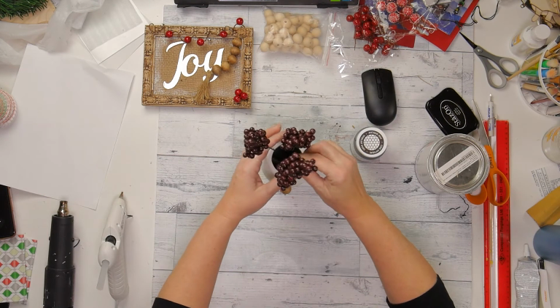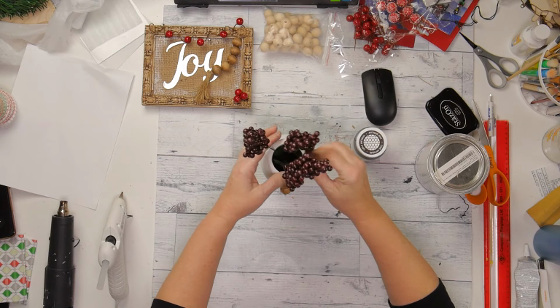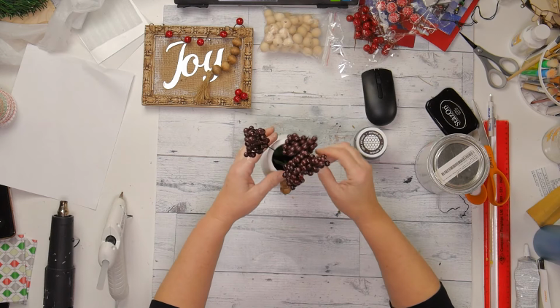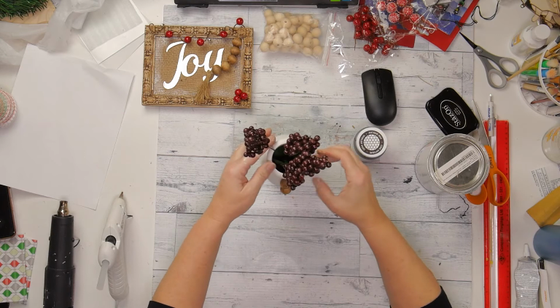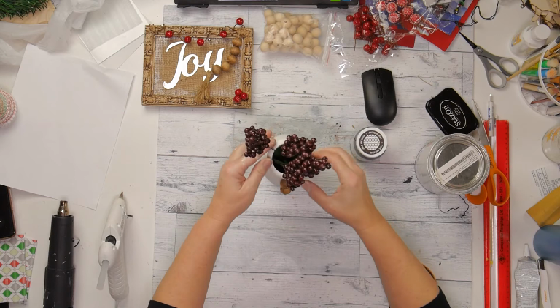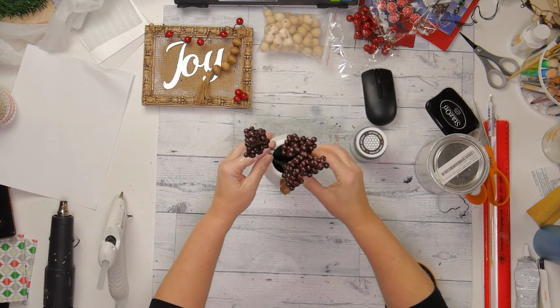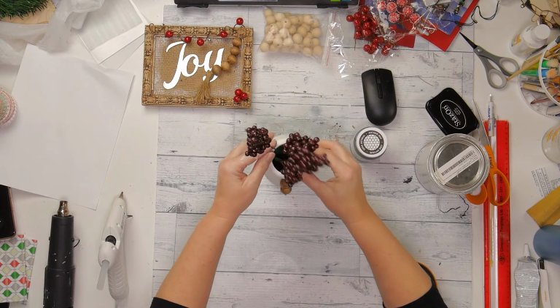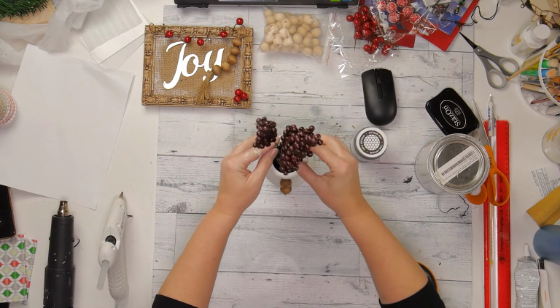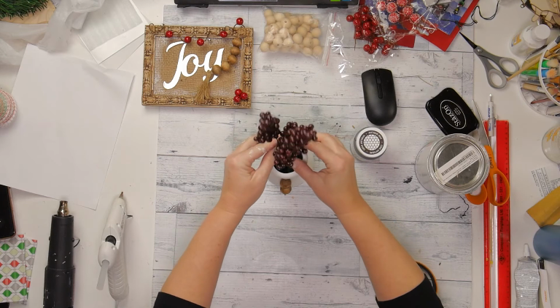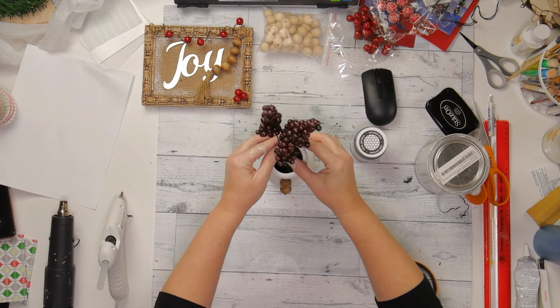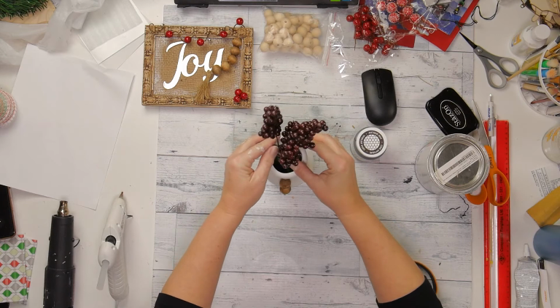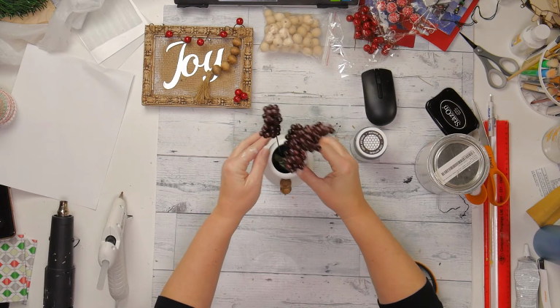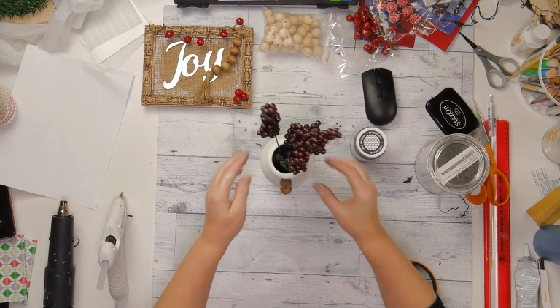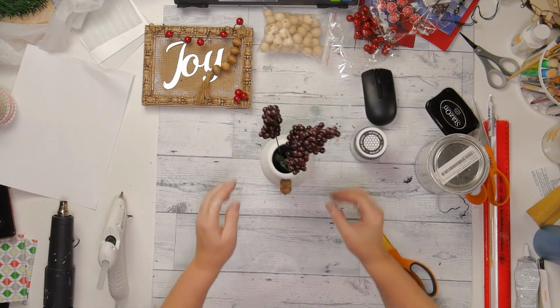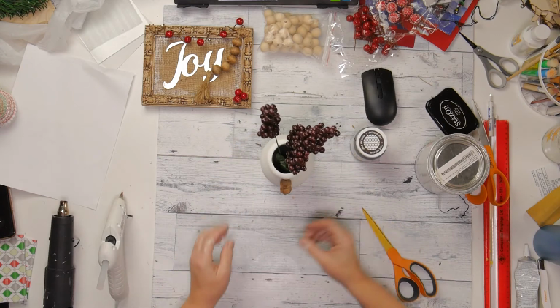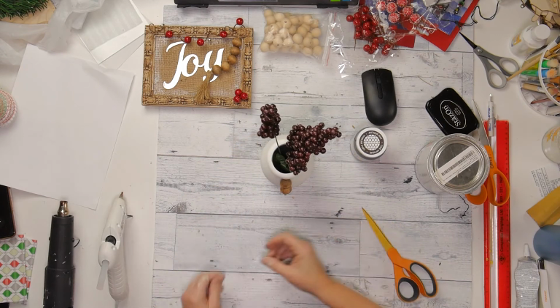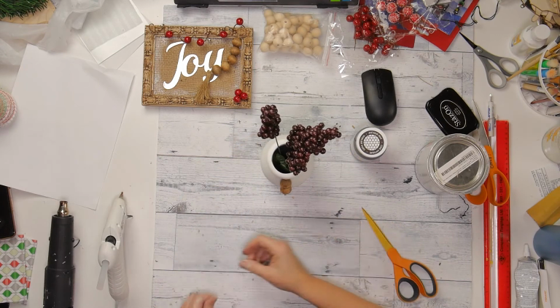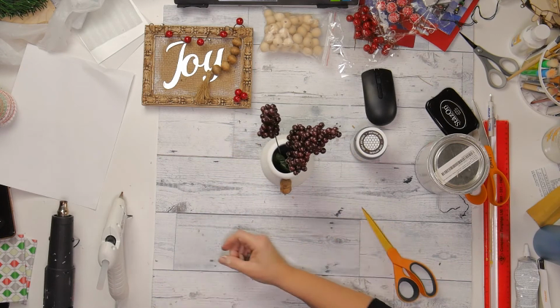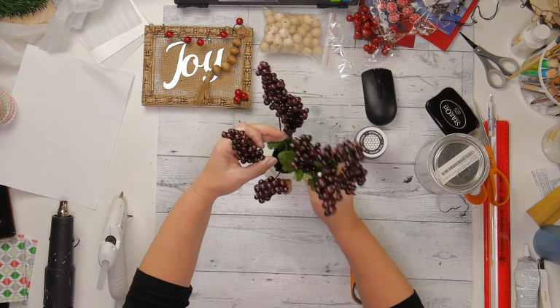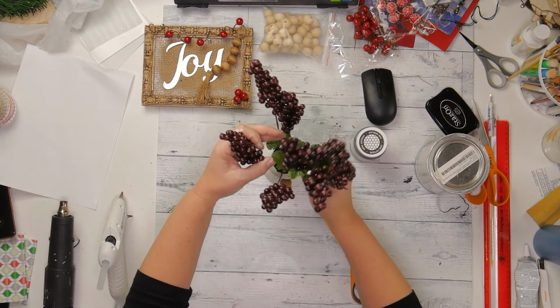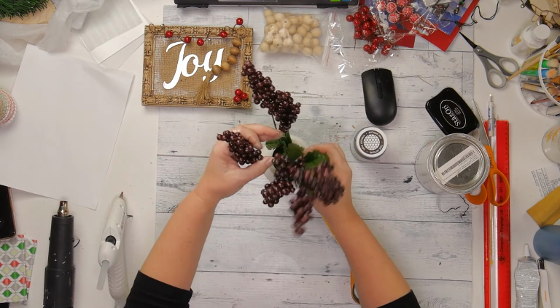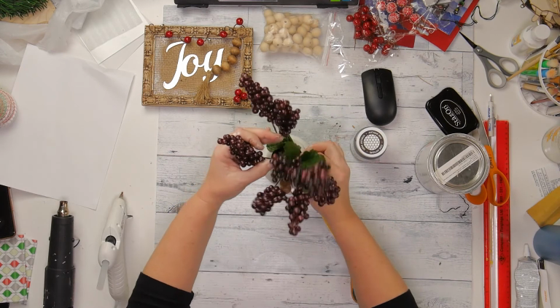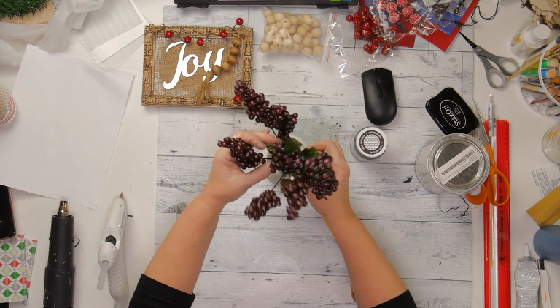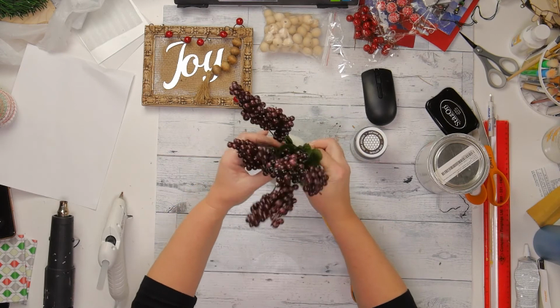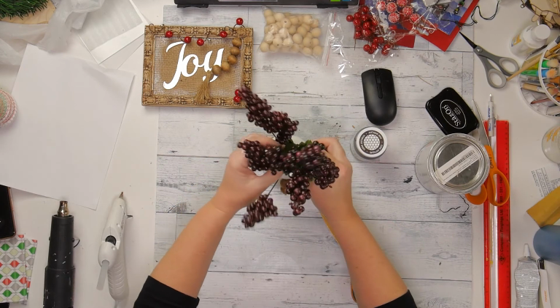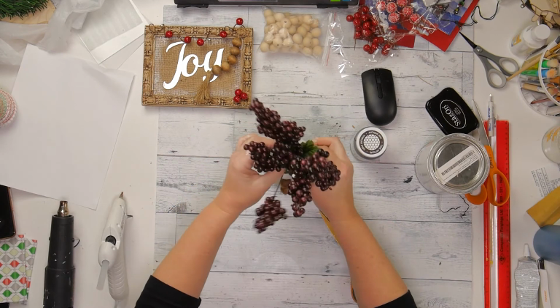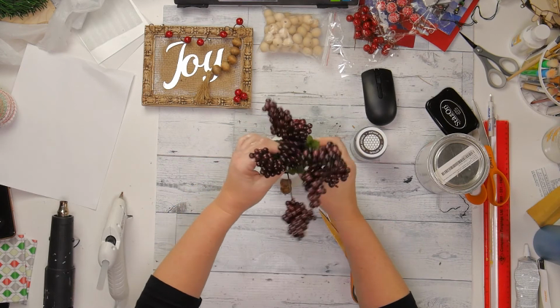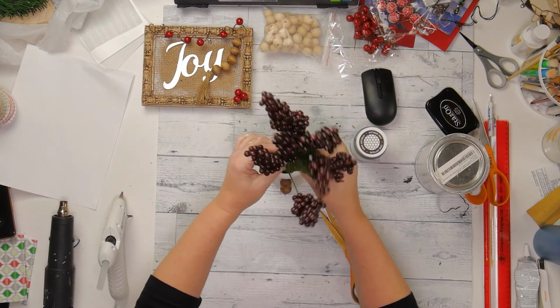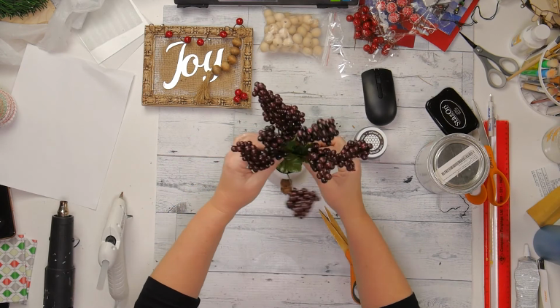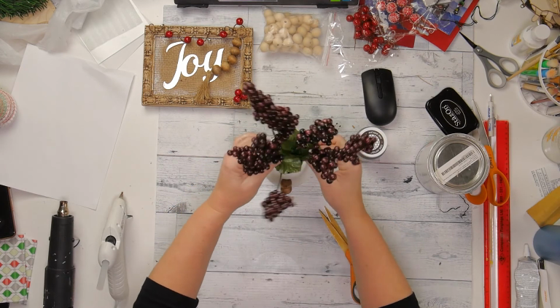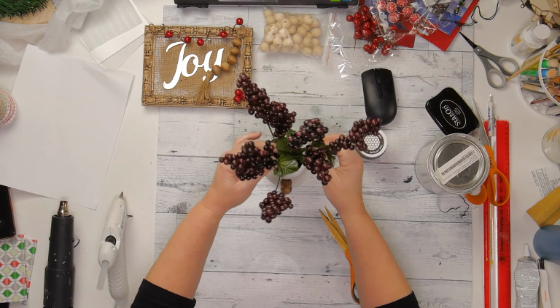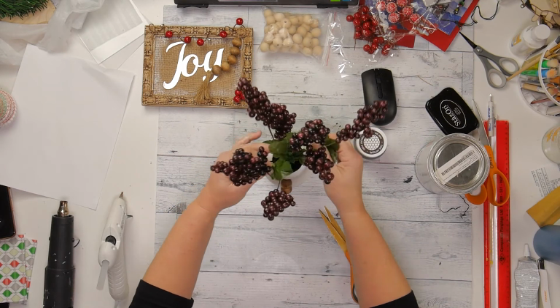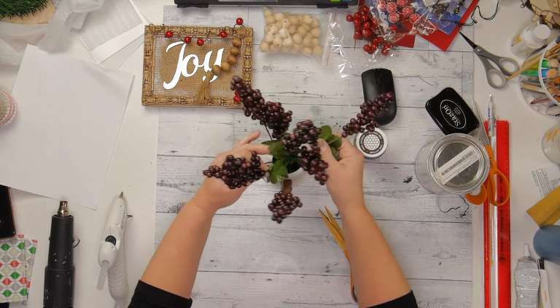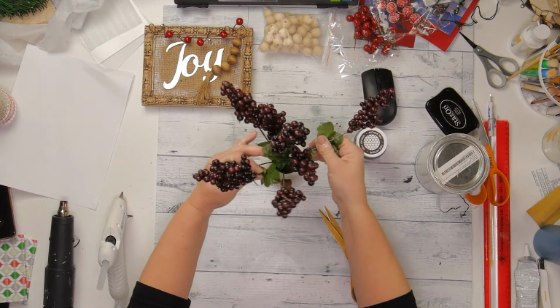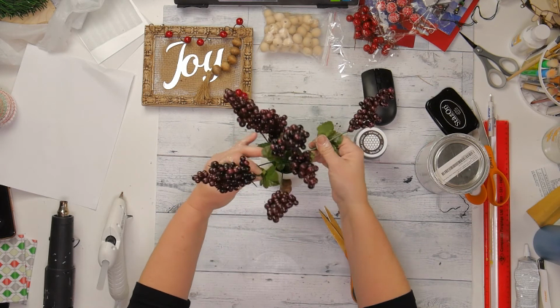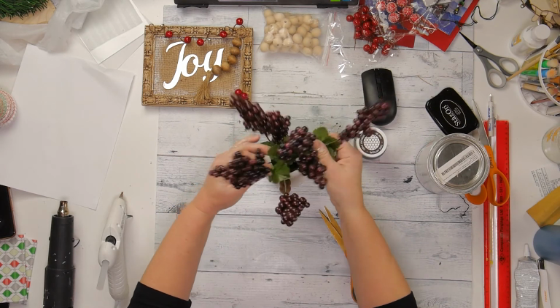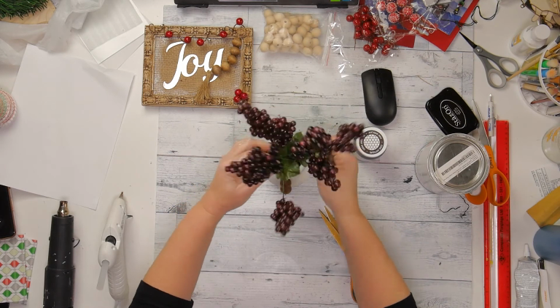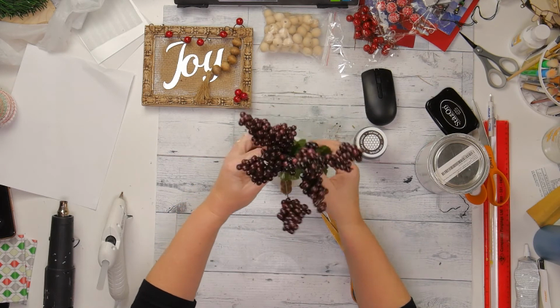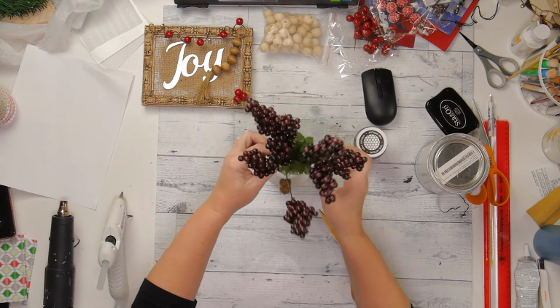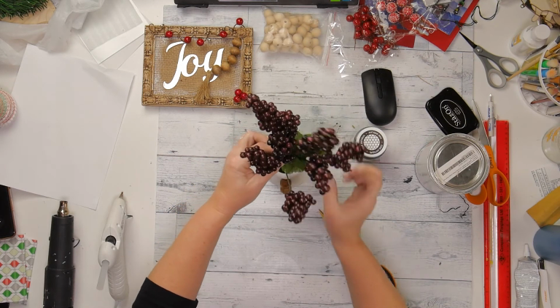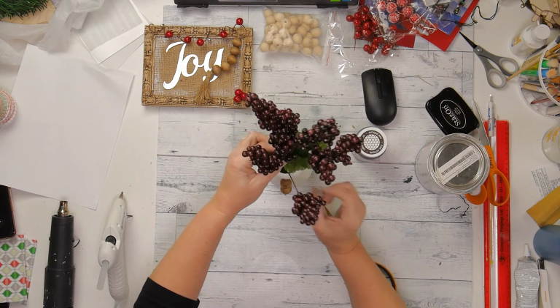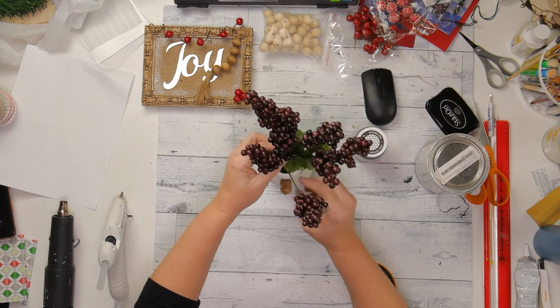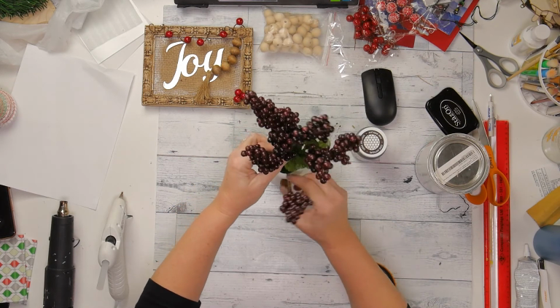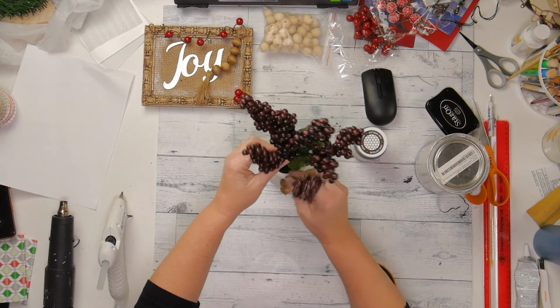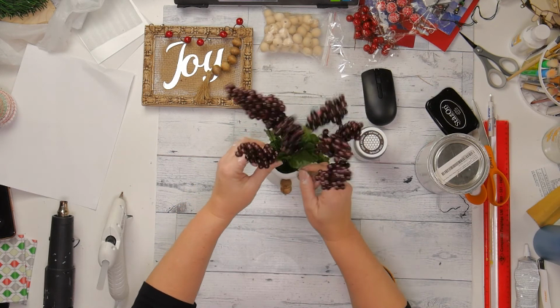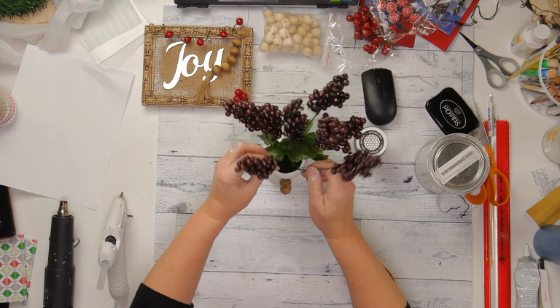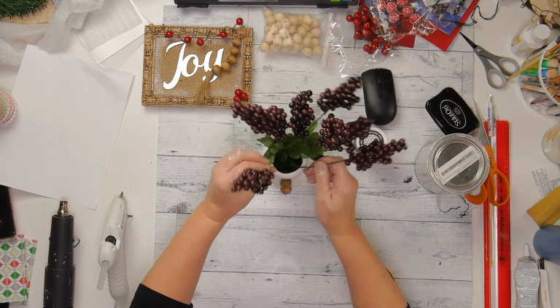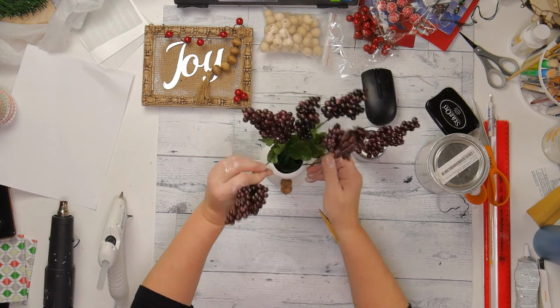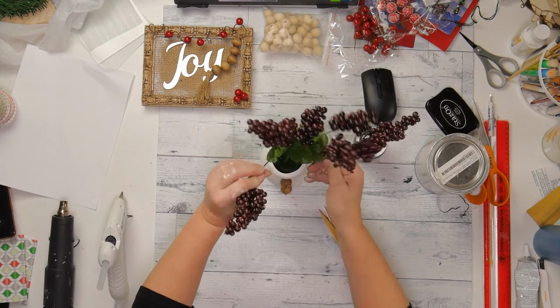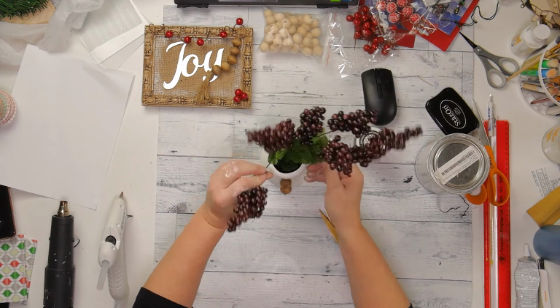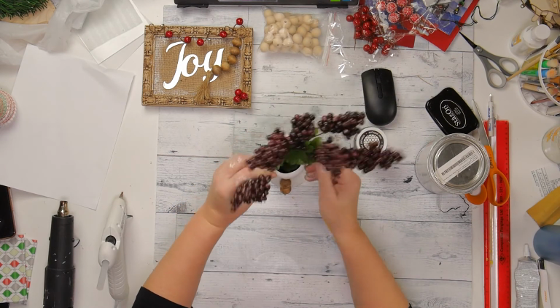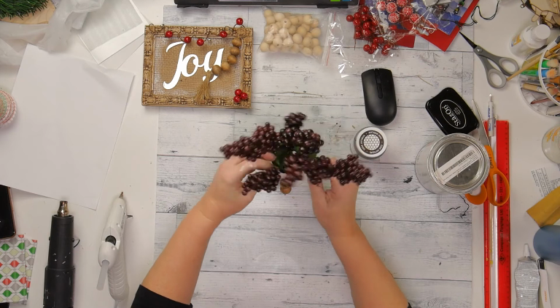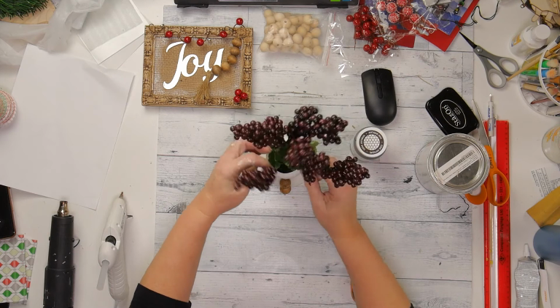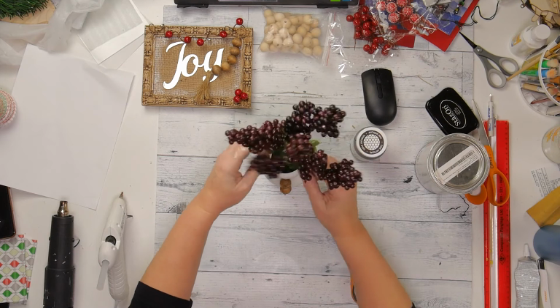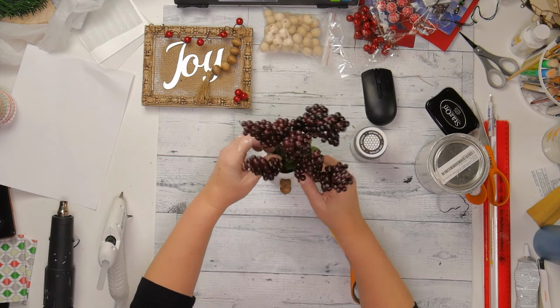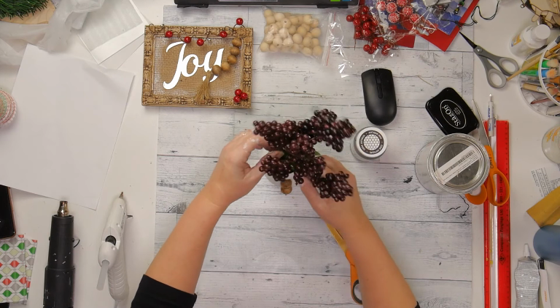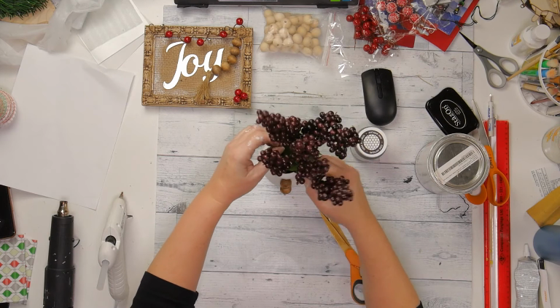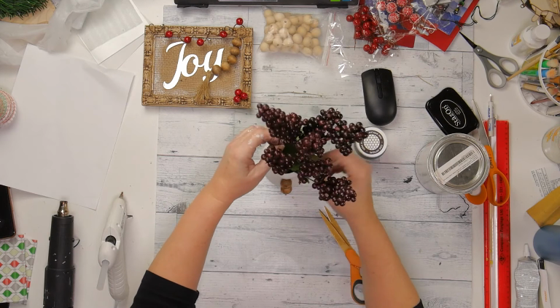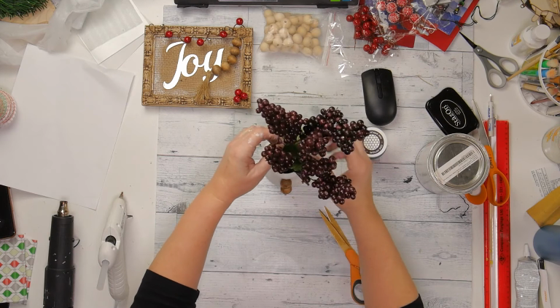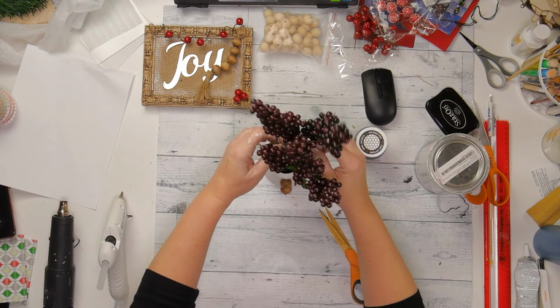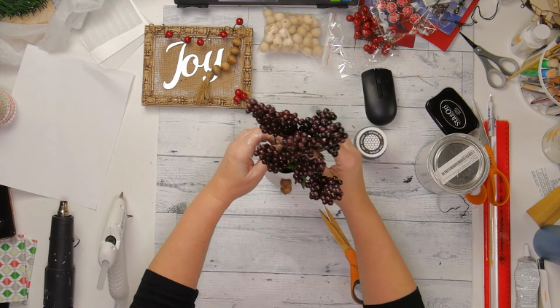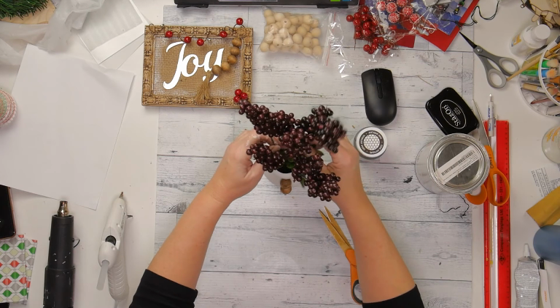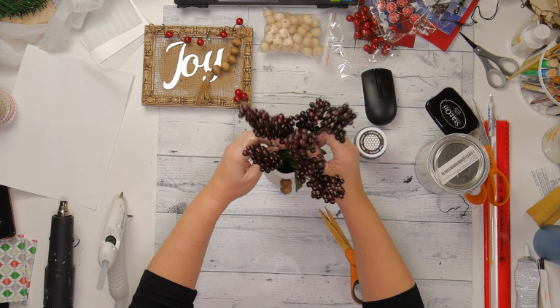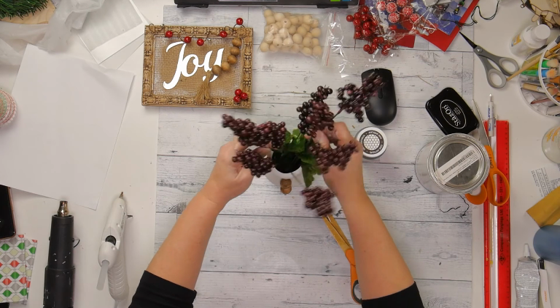And here I am with some Dollar Tree berries that I got. I'm going to go ahead and put those in.